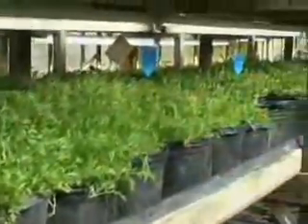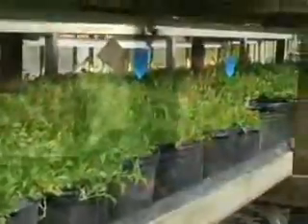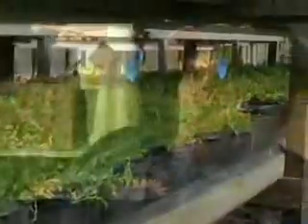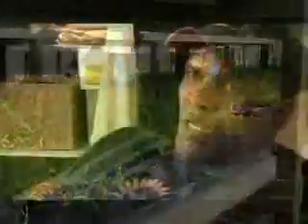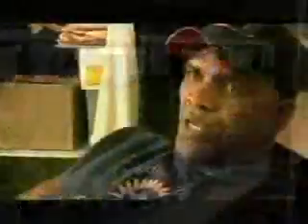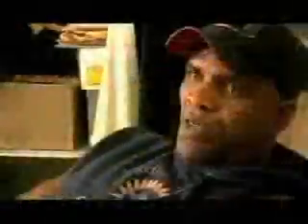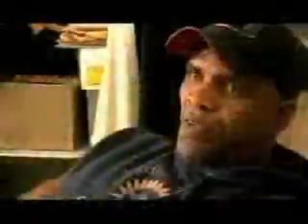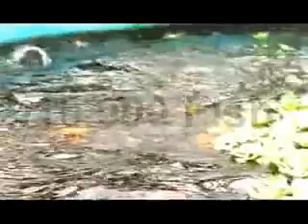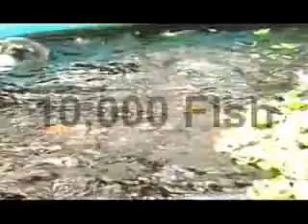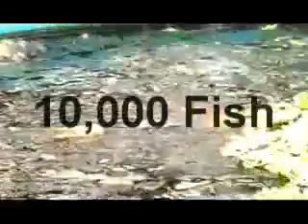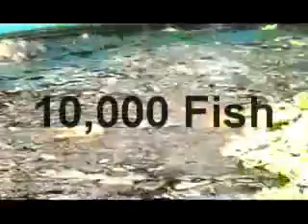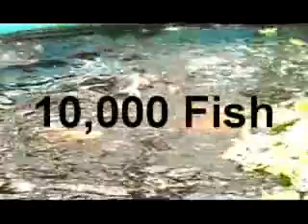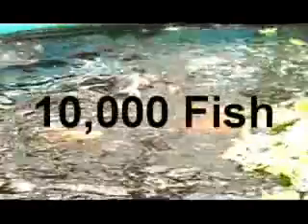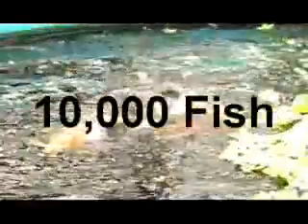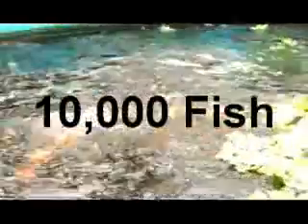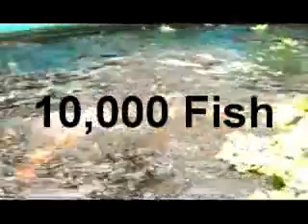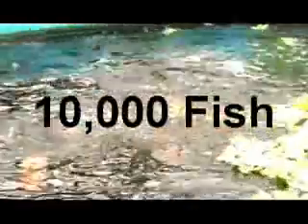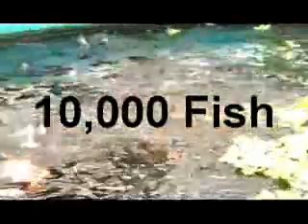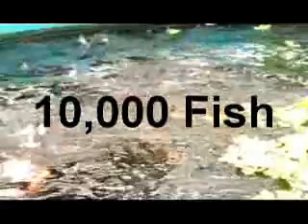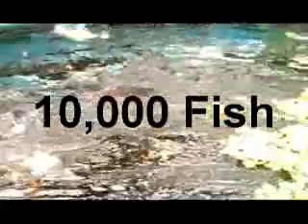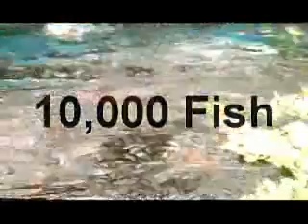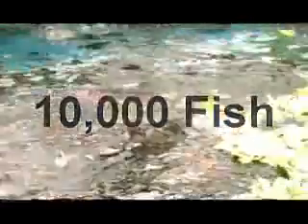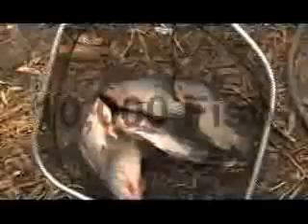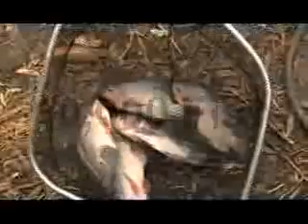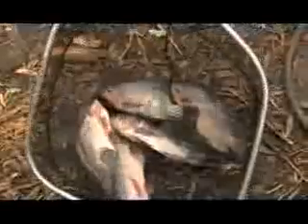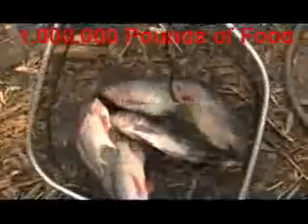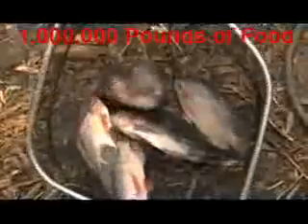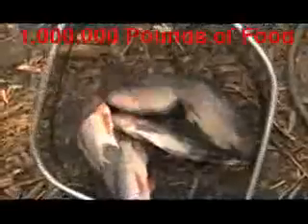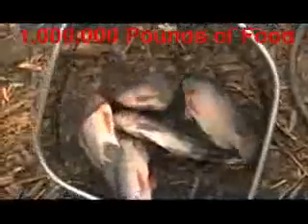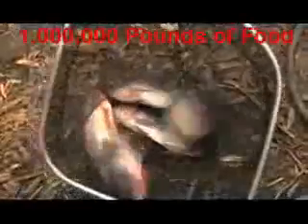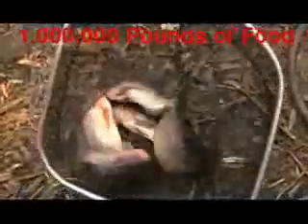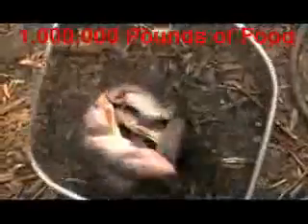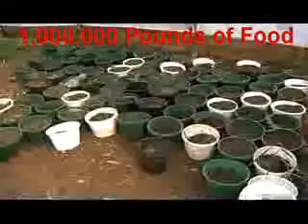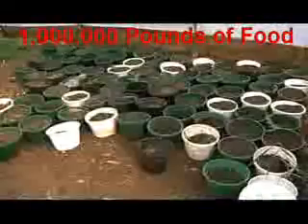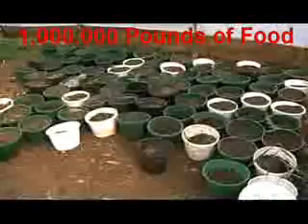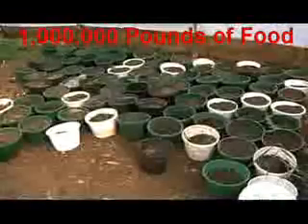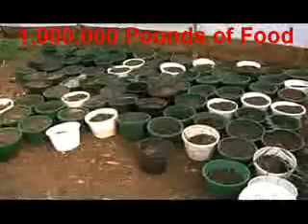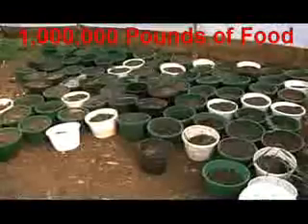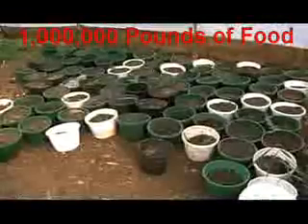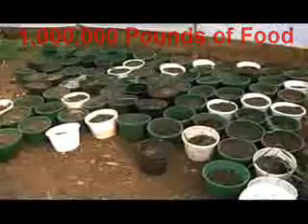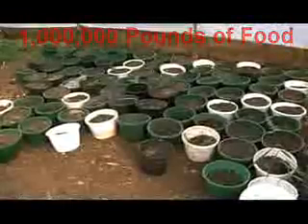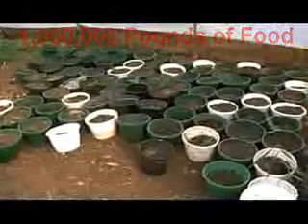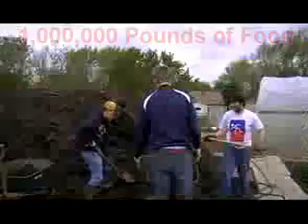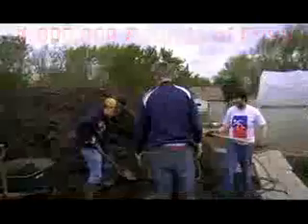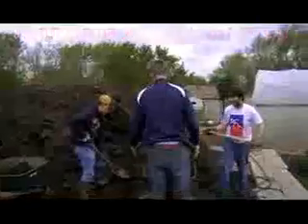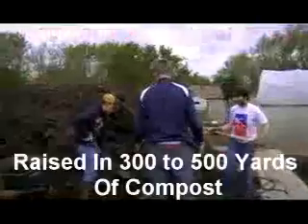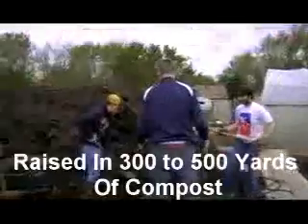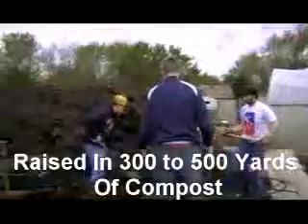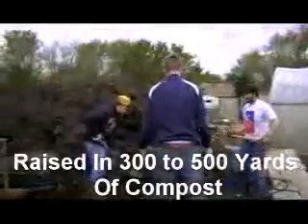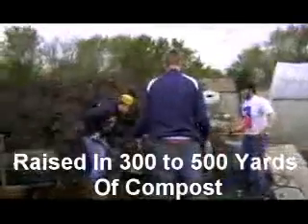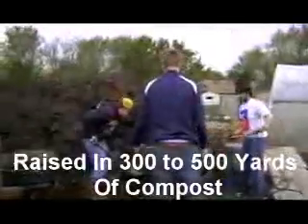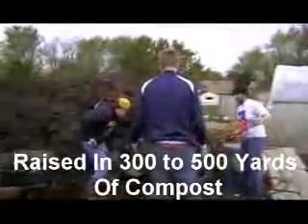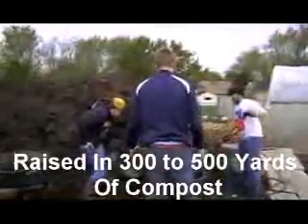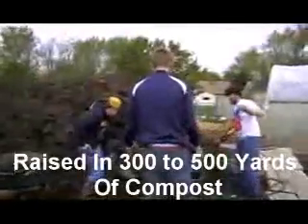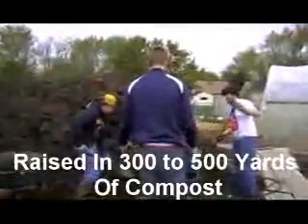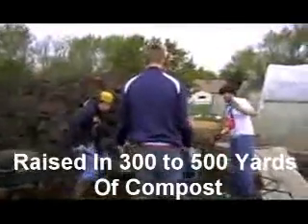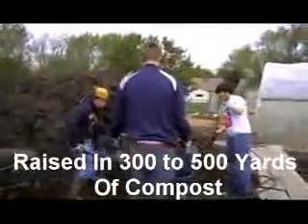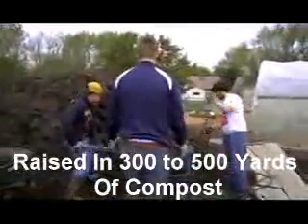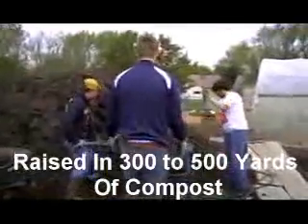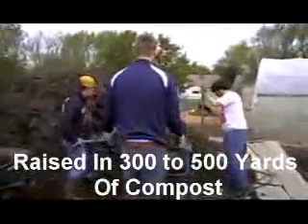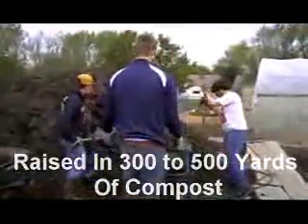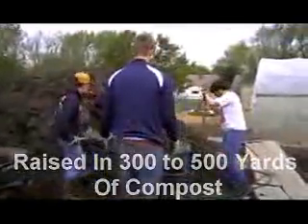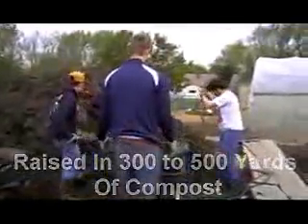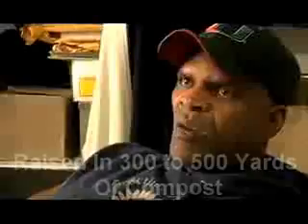We're talking about 10,000 fish. We're talking about a million pounds of food residue, three, four, five hundred yards of compost.